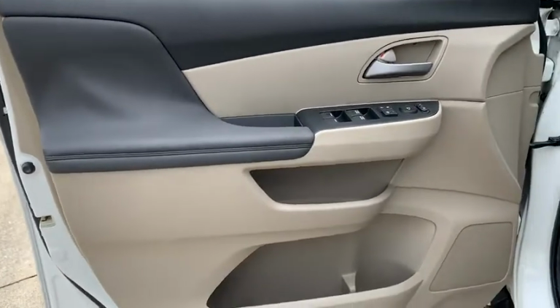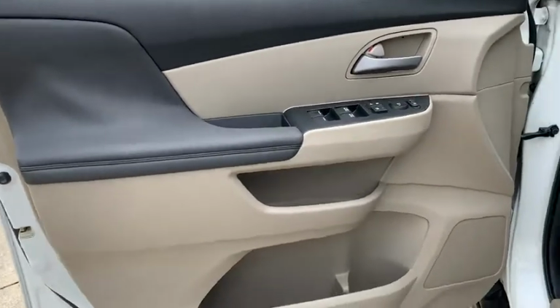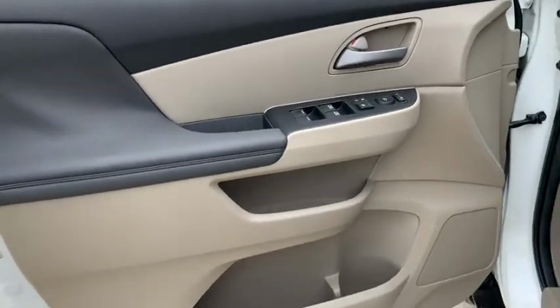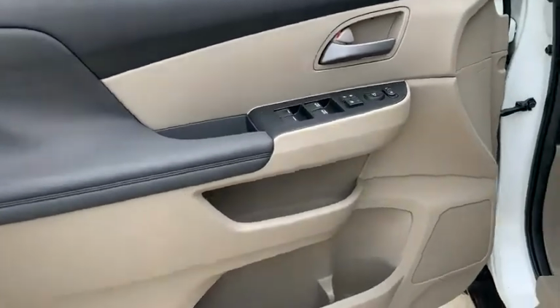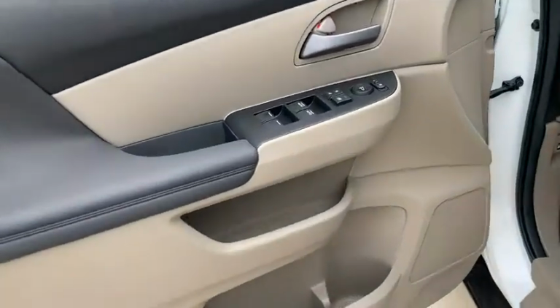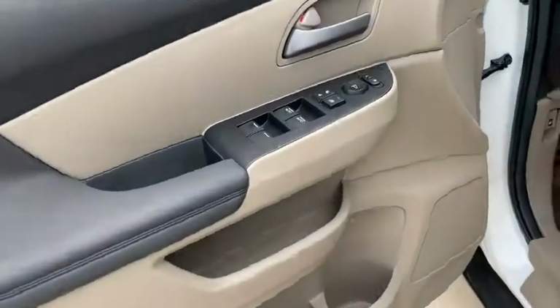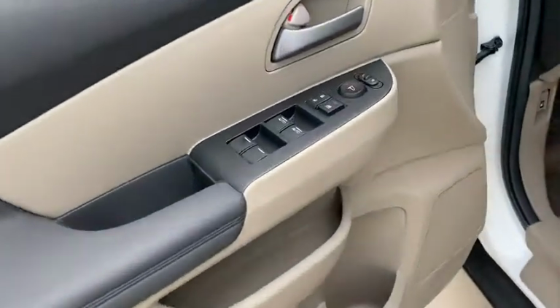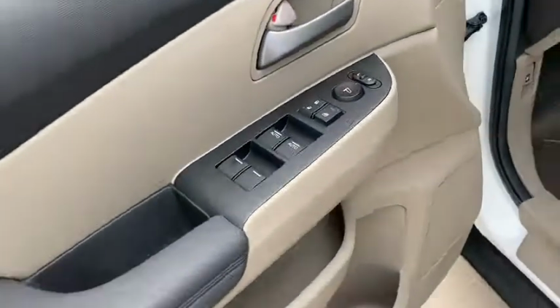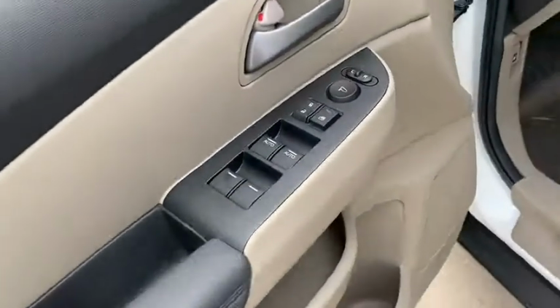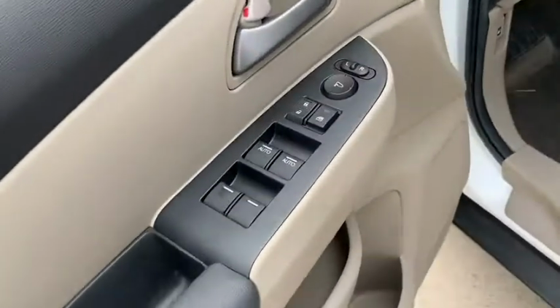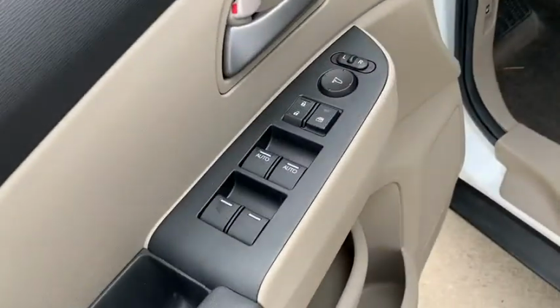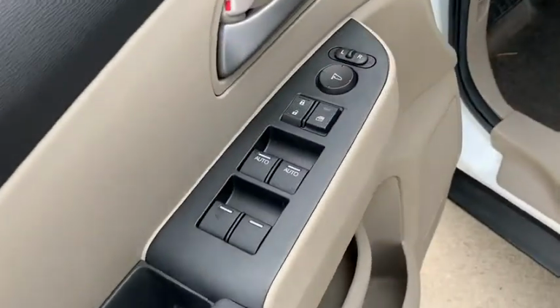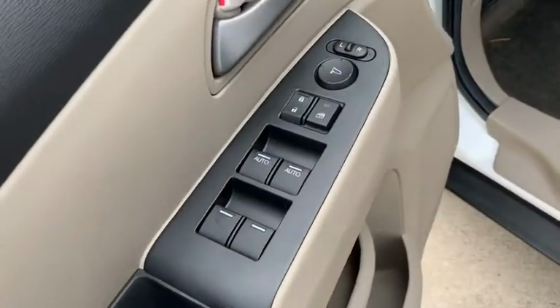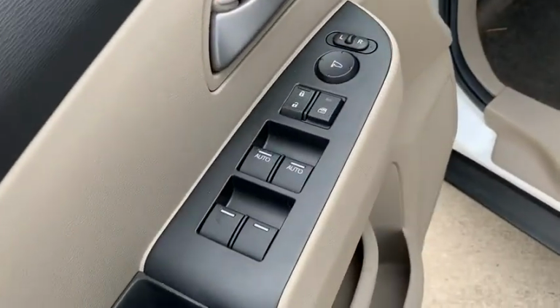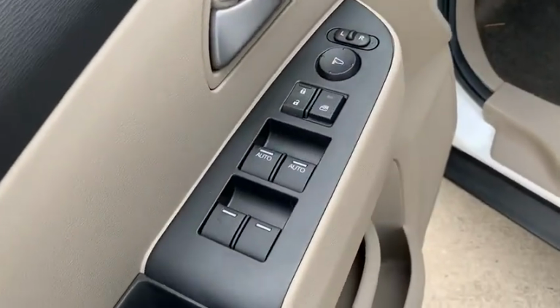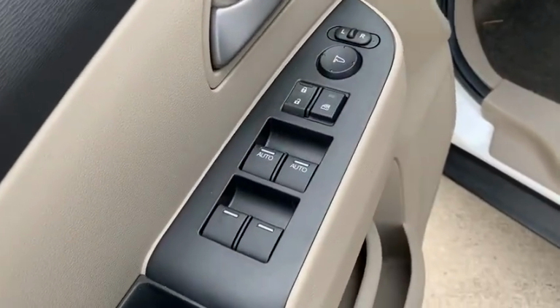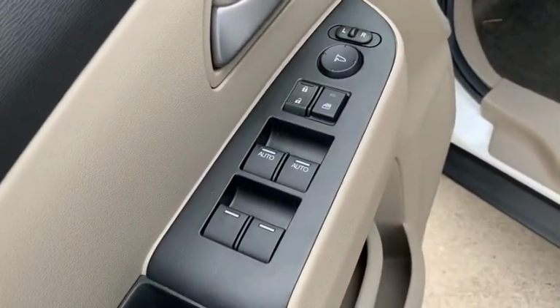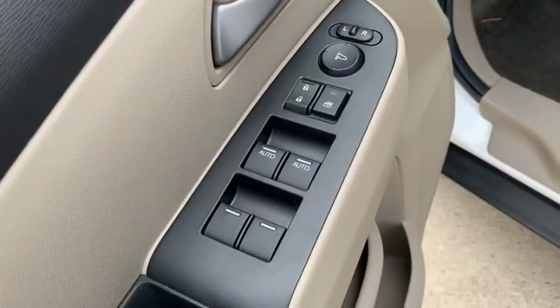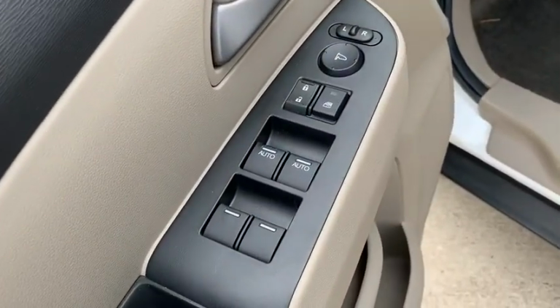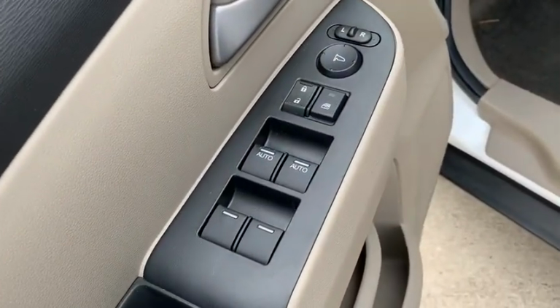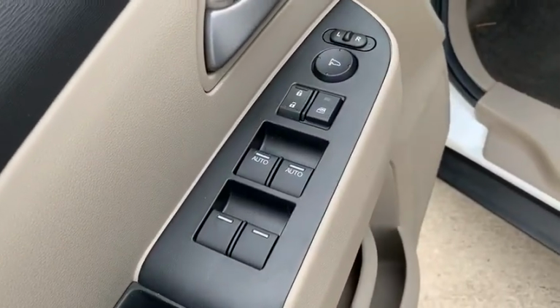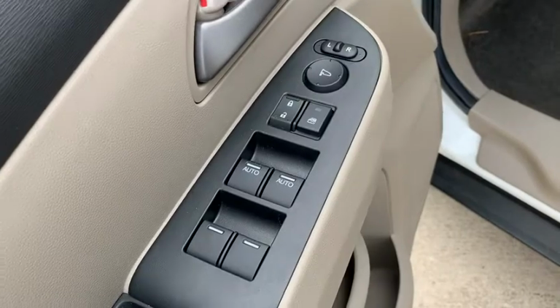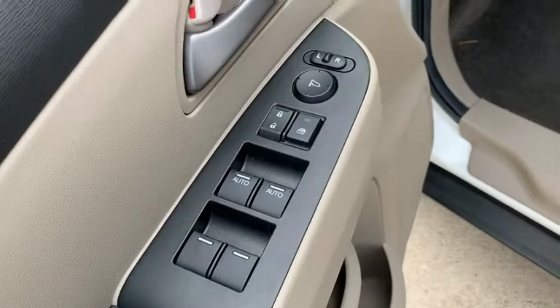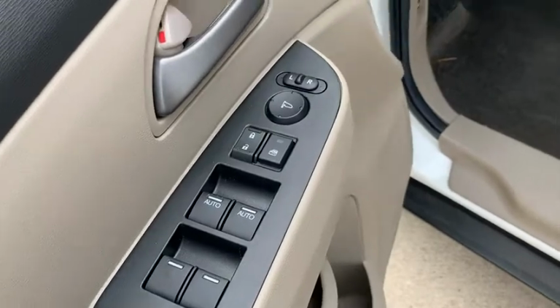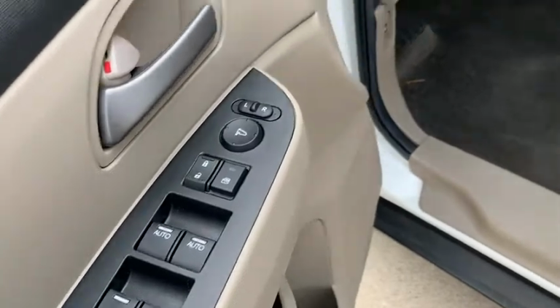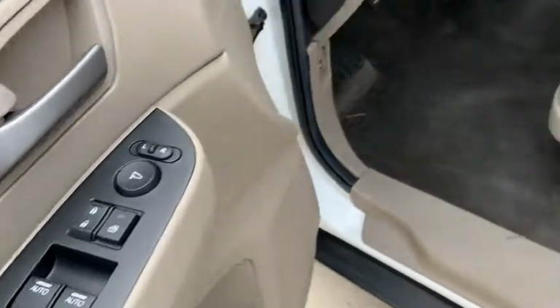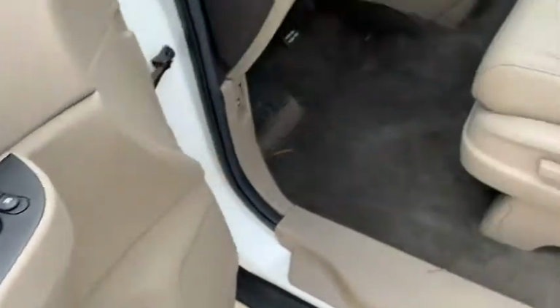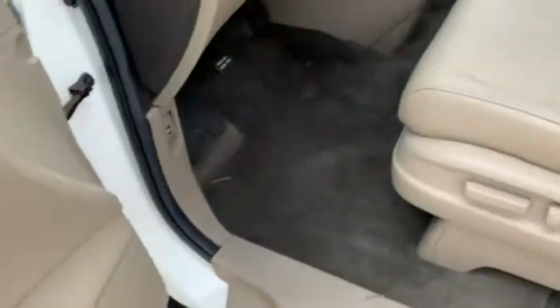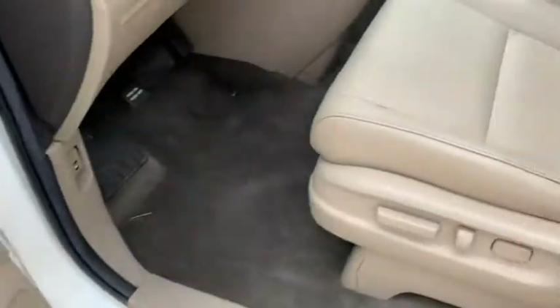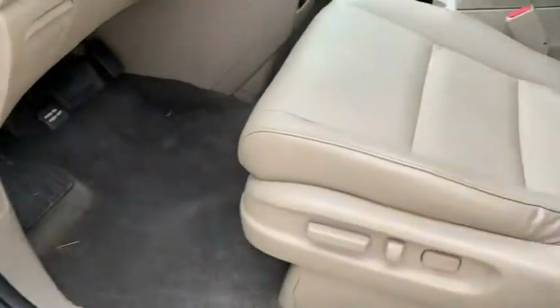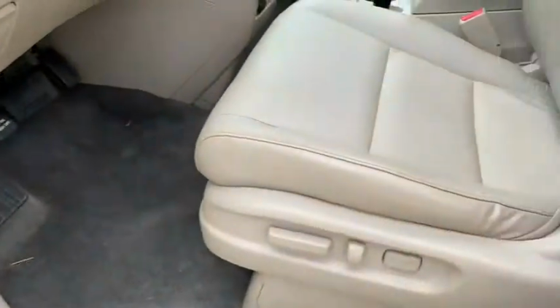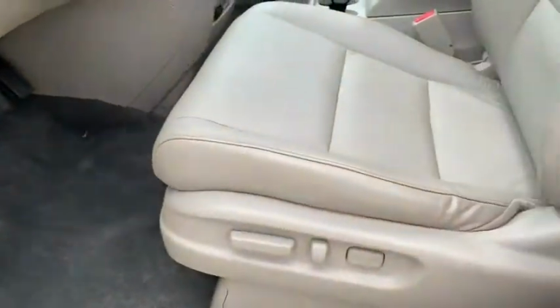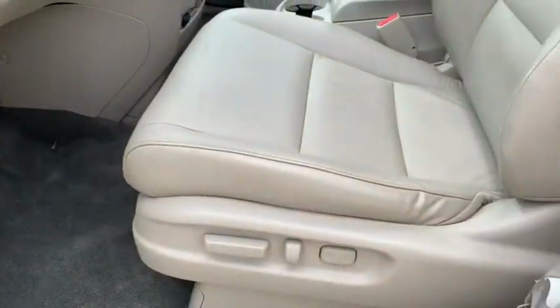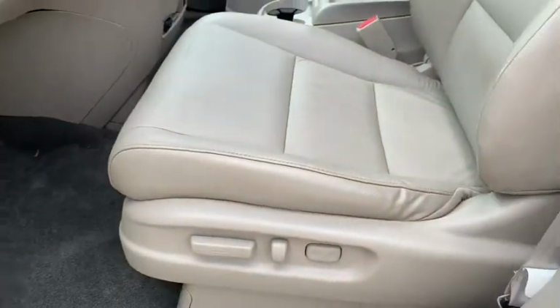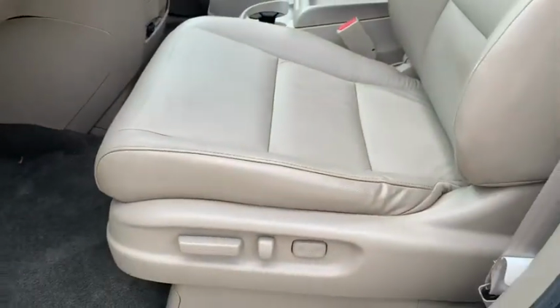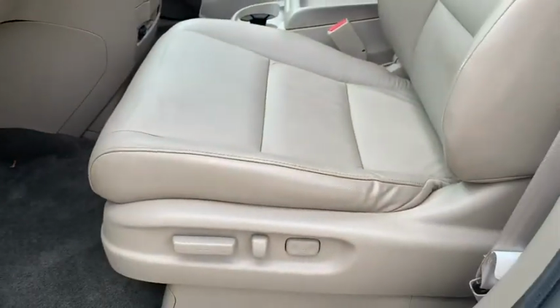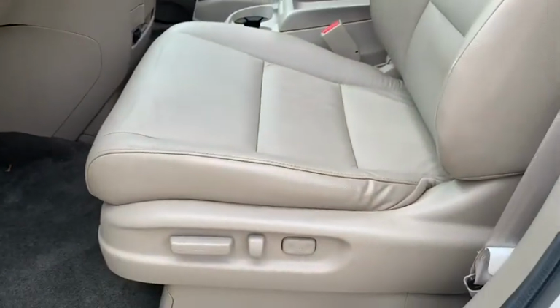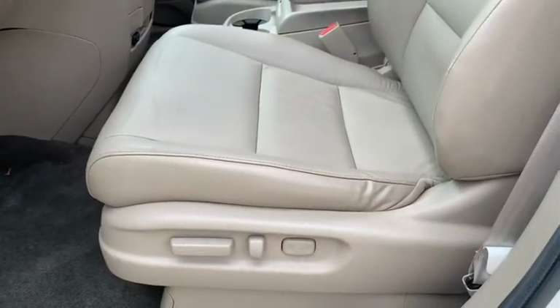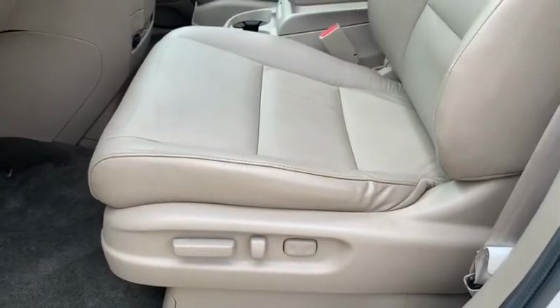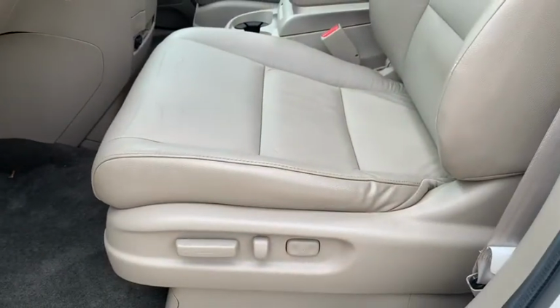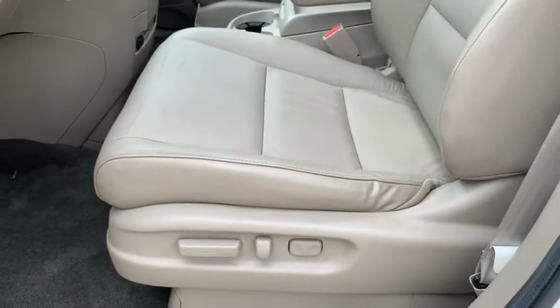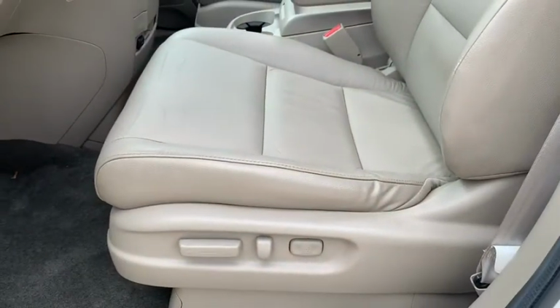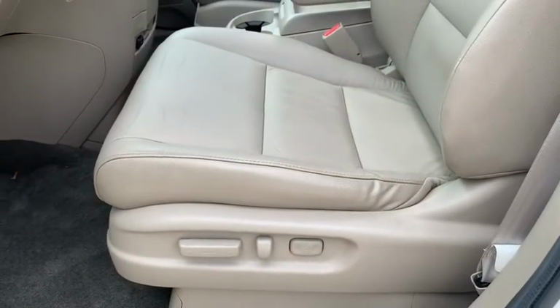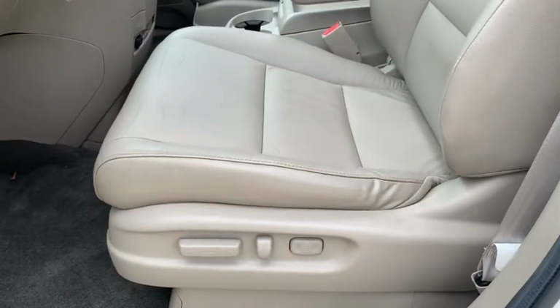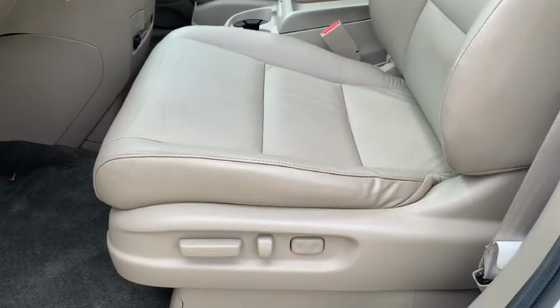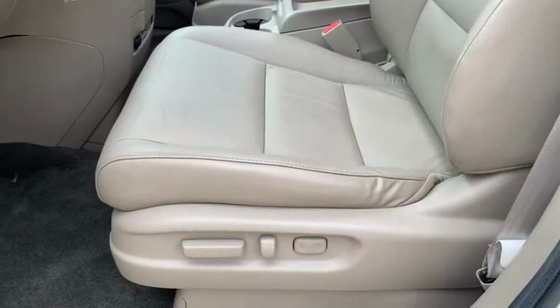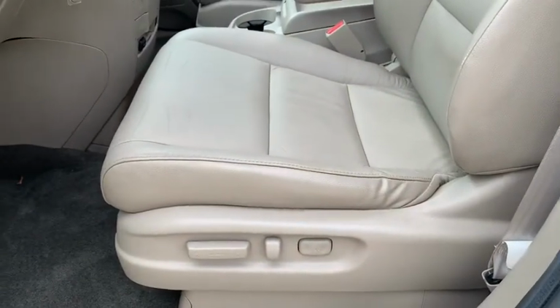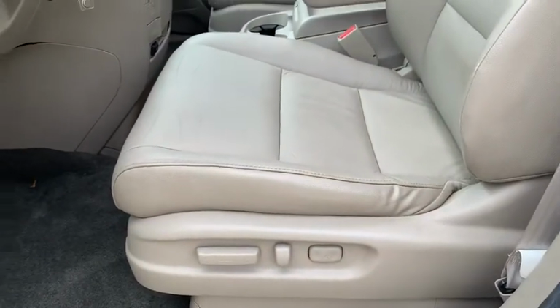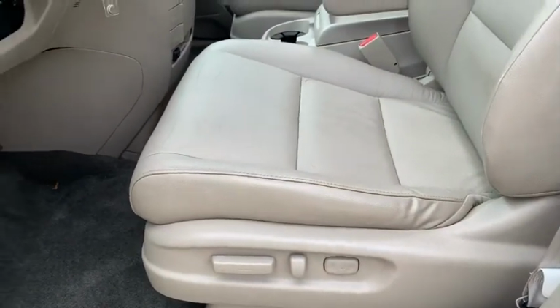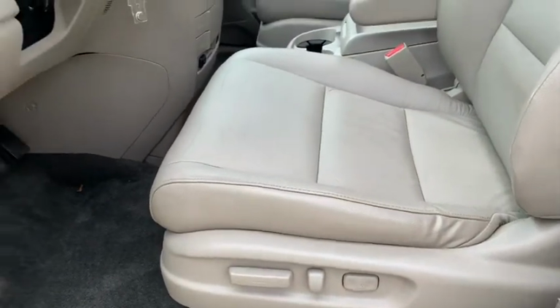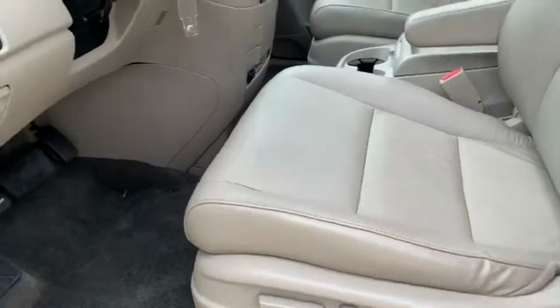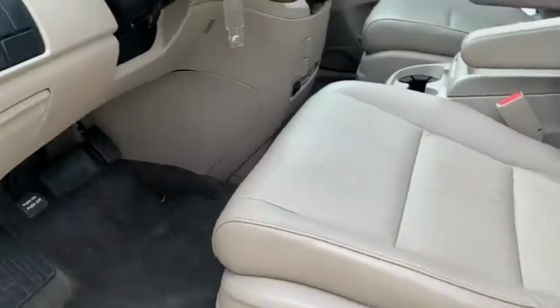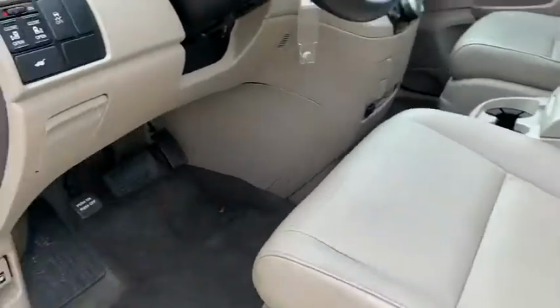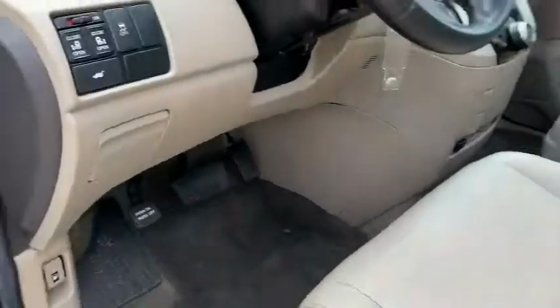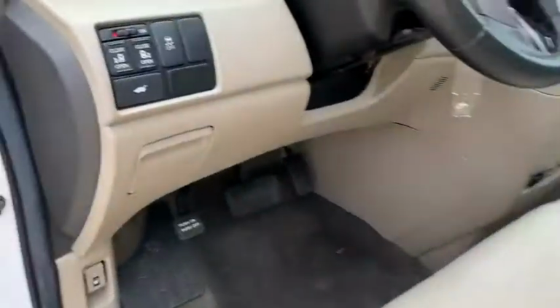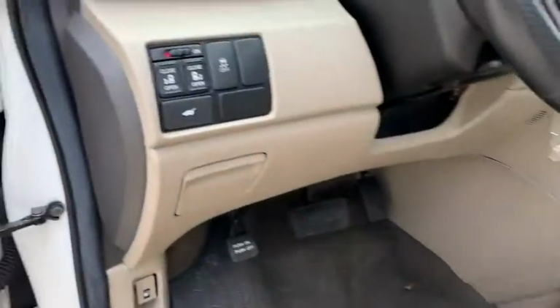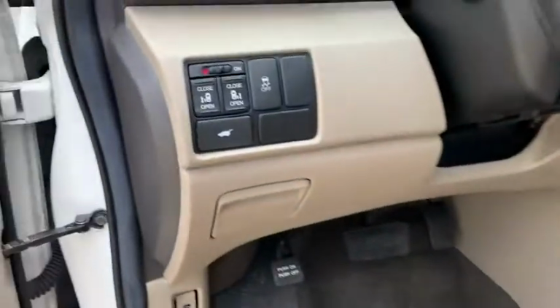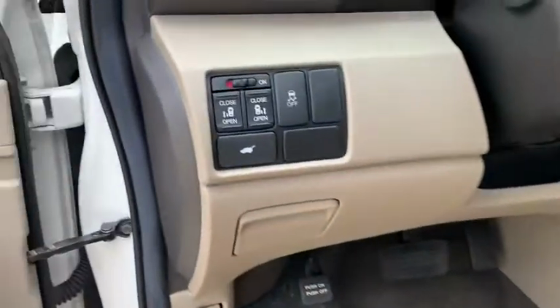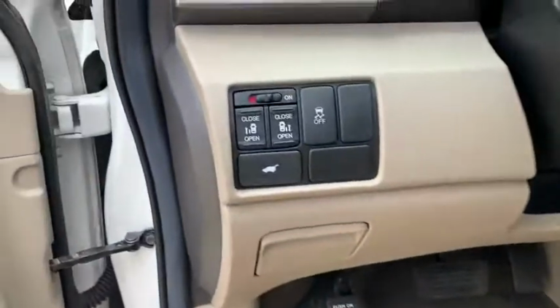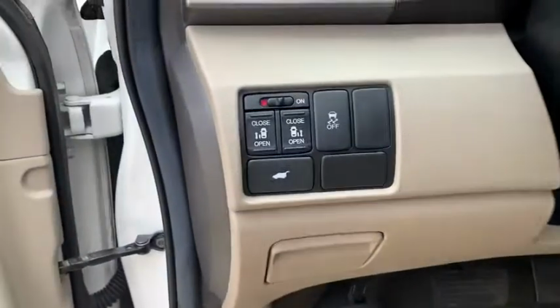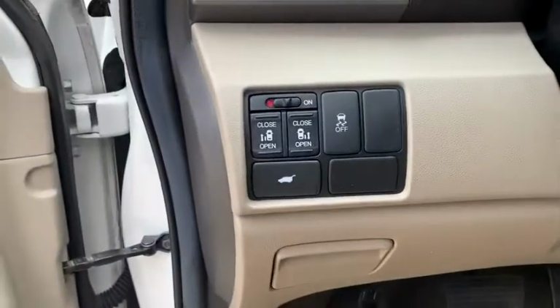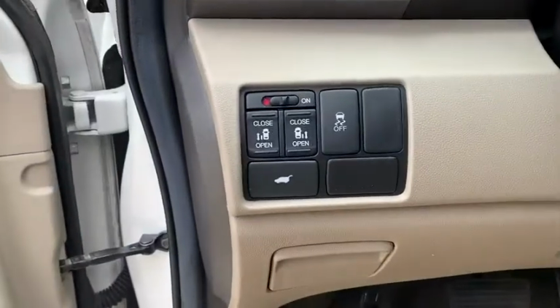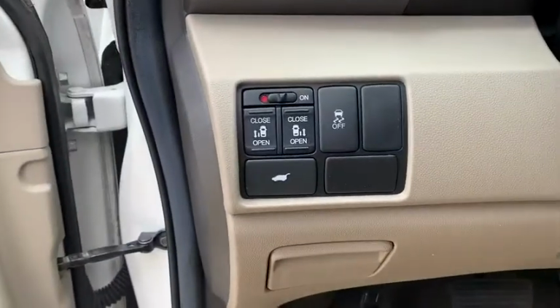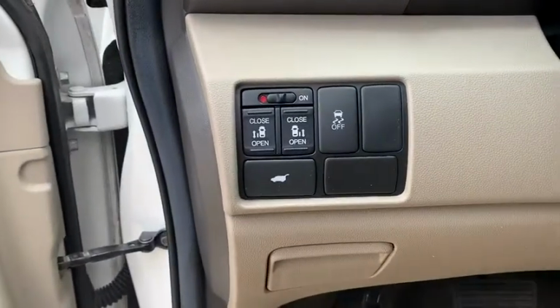CD player, security system, power windows, brake assist, panic alarm, overhead console, tachometer, and leather seats.